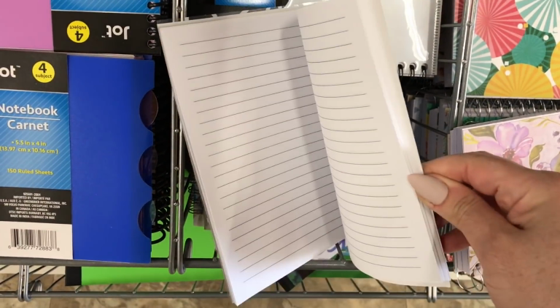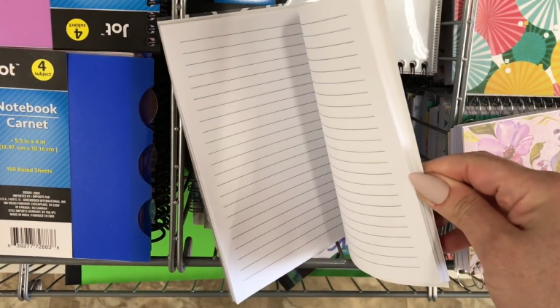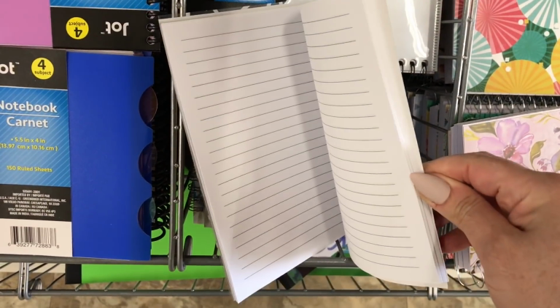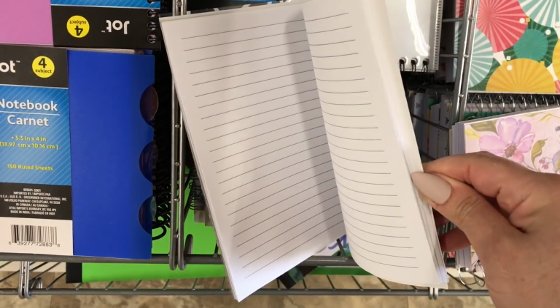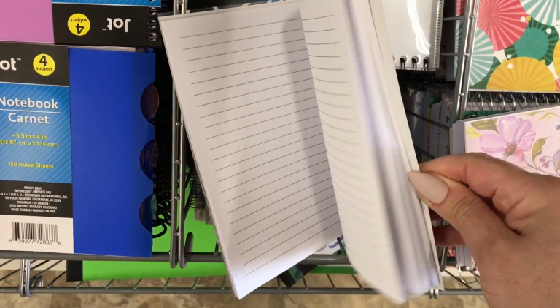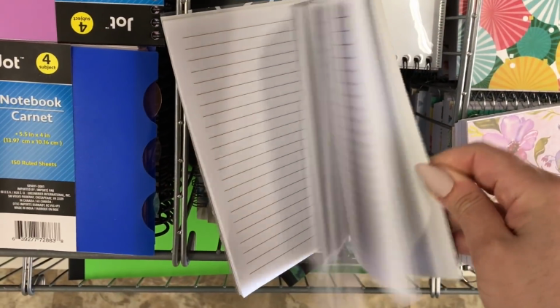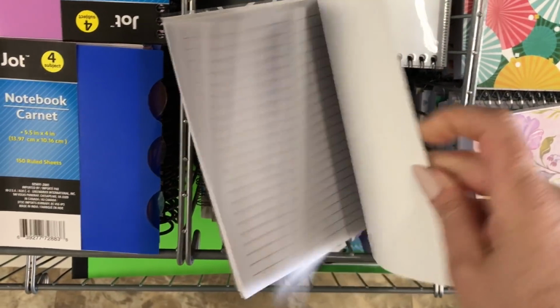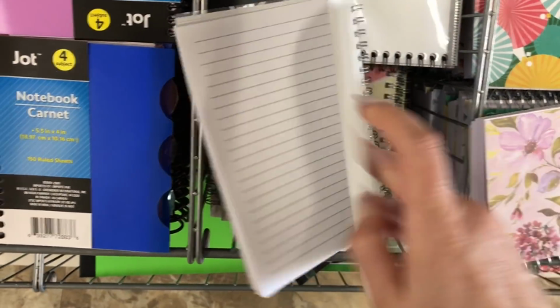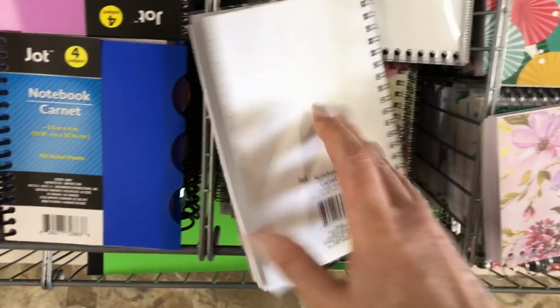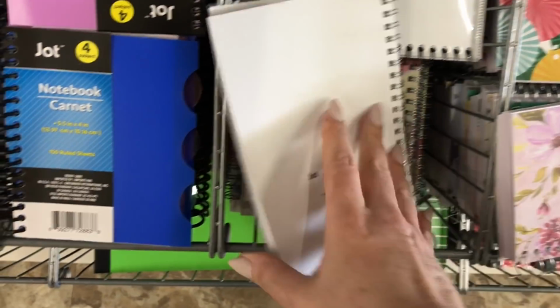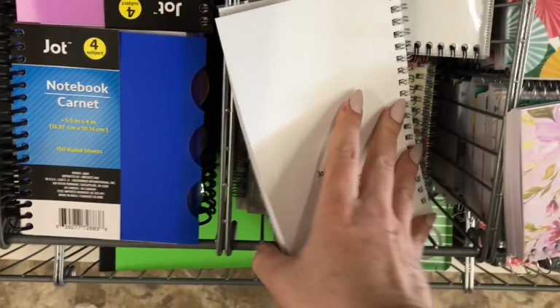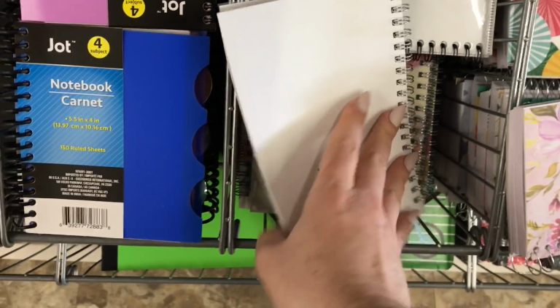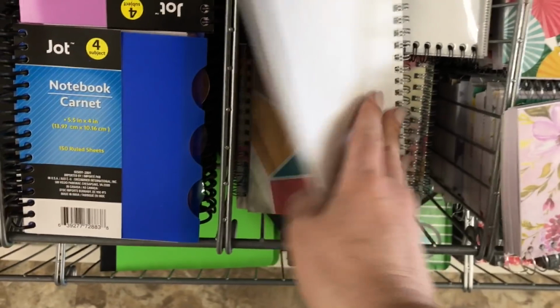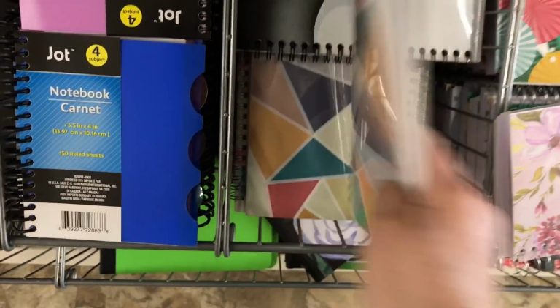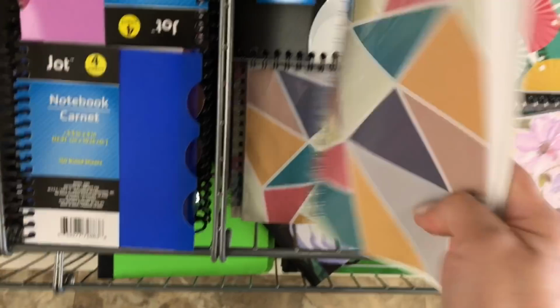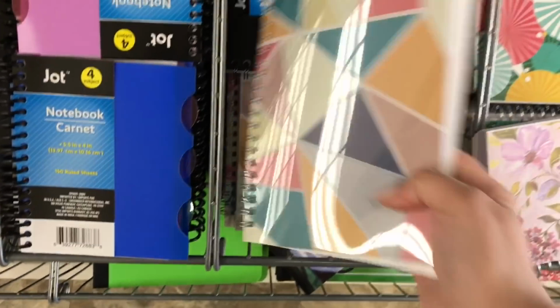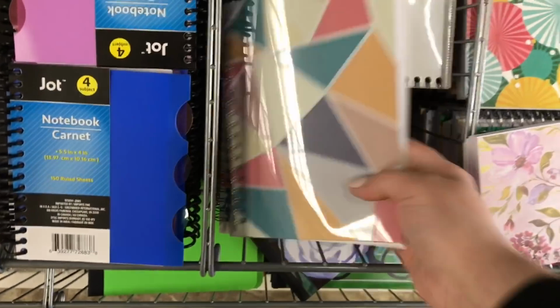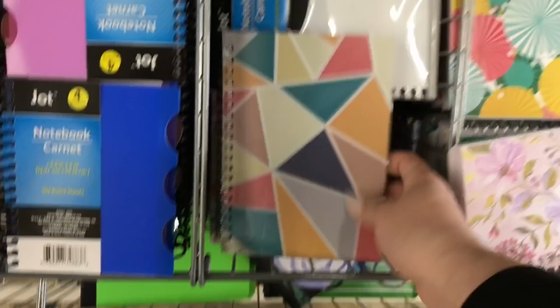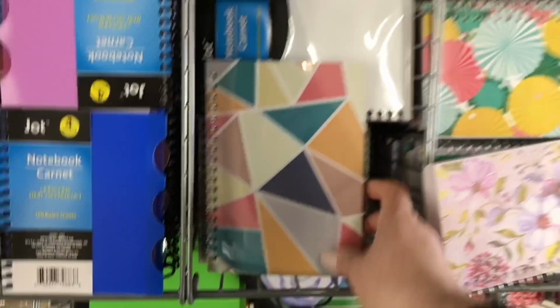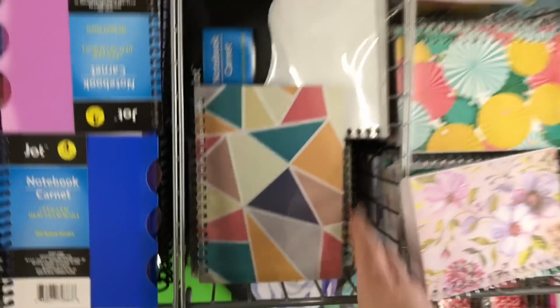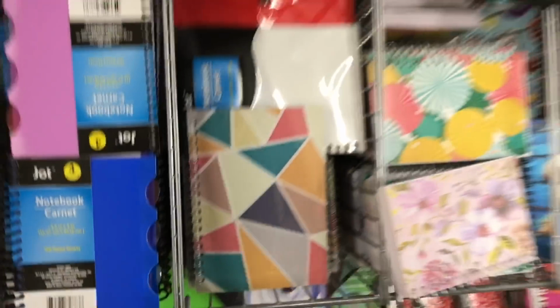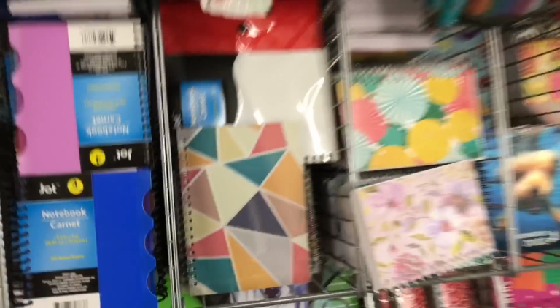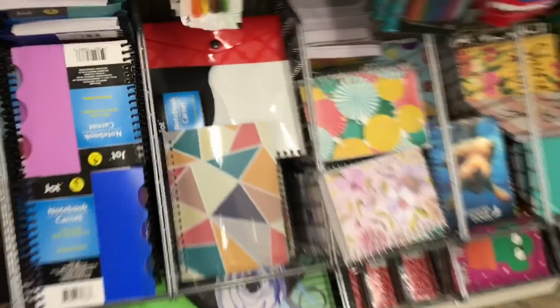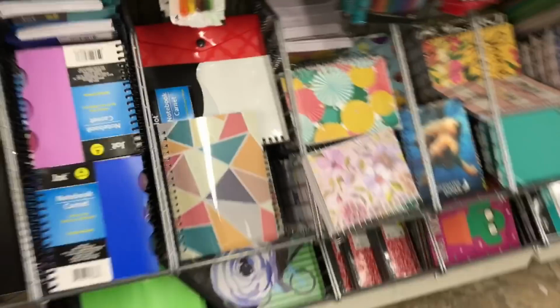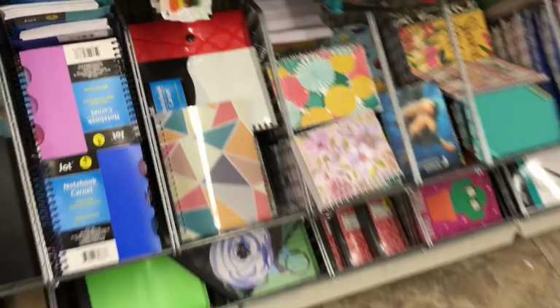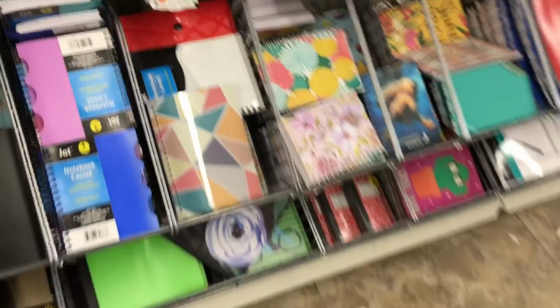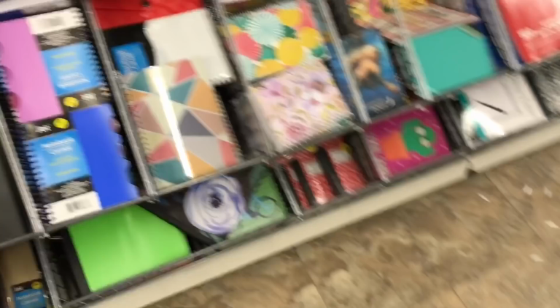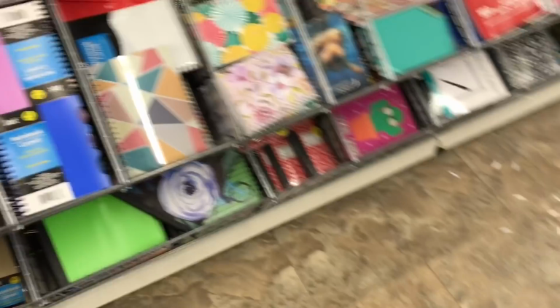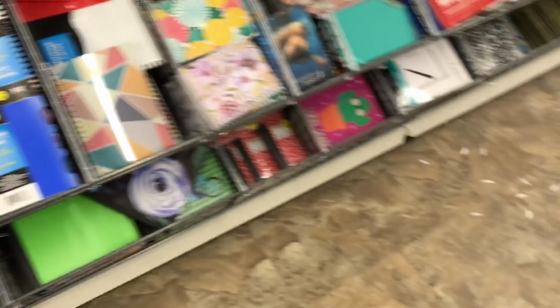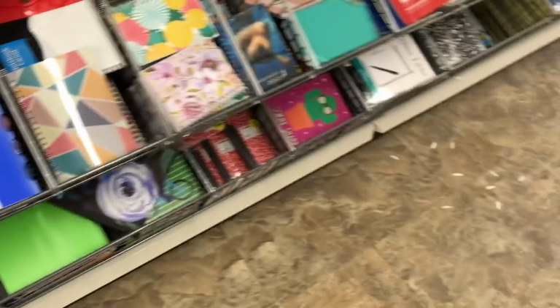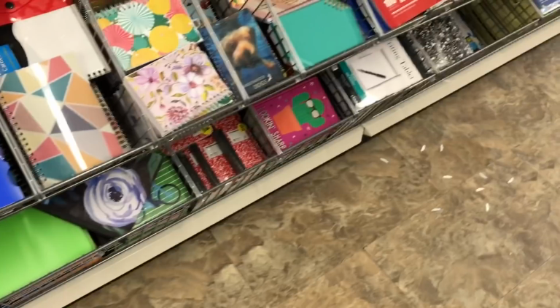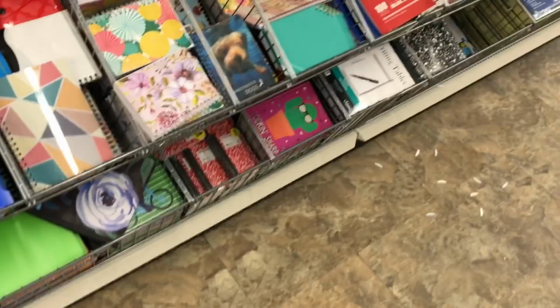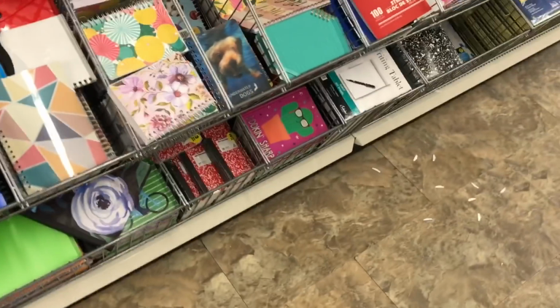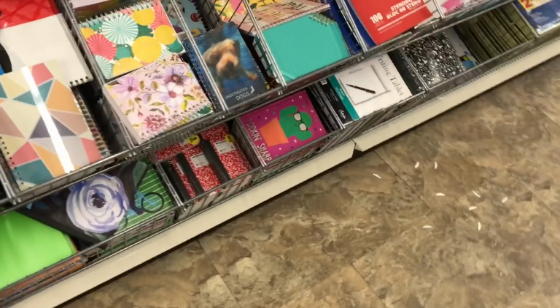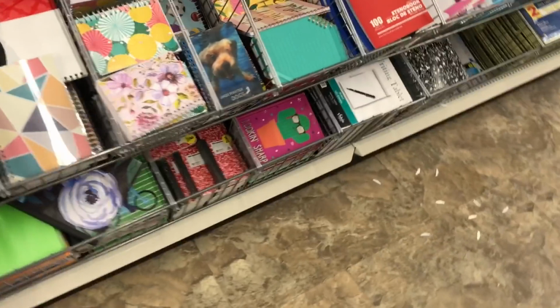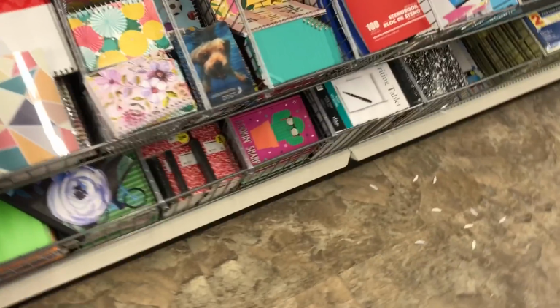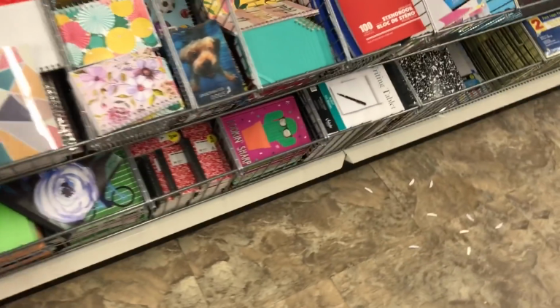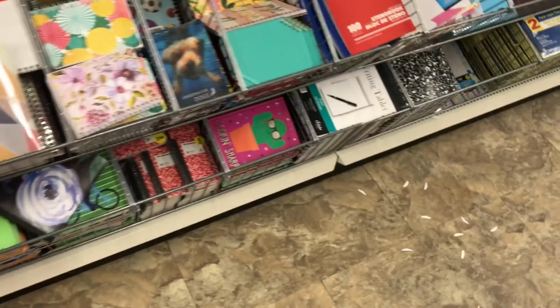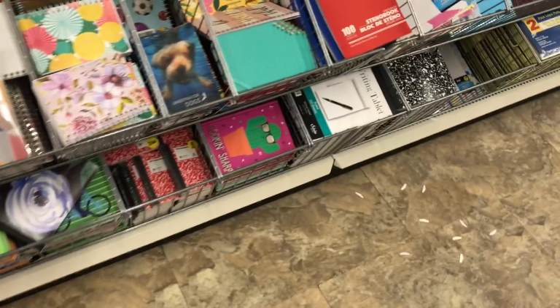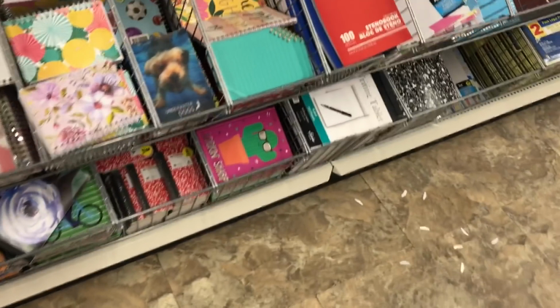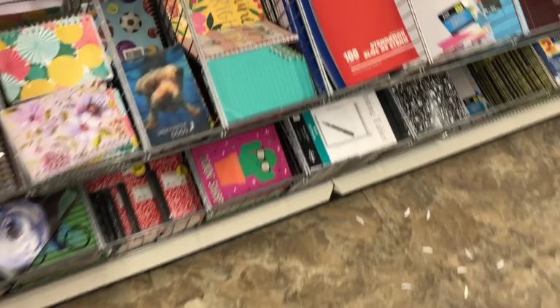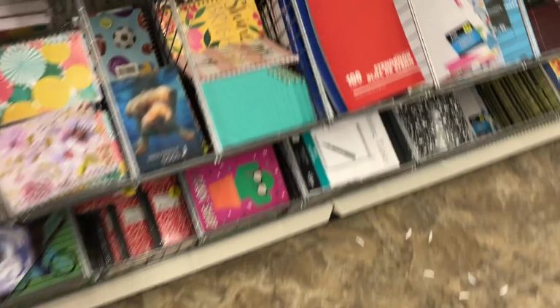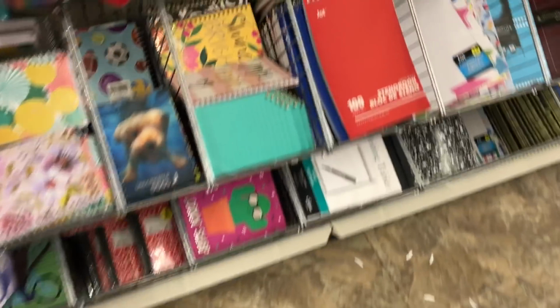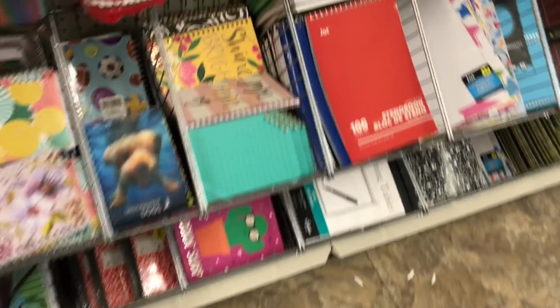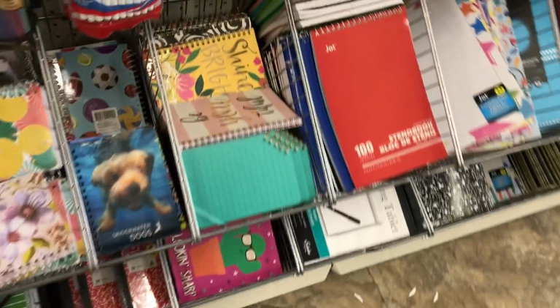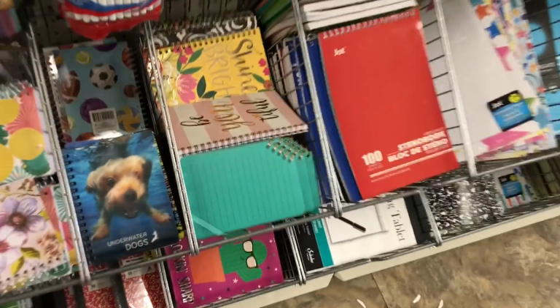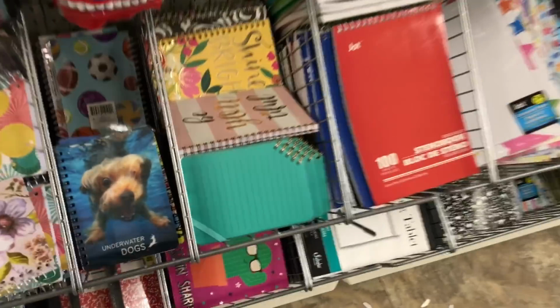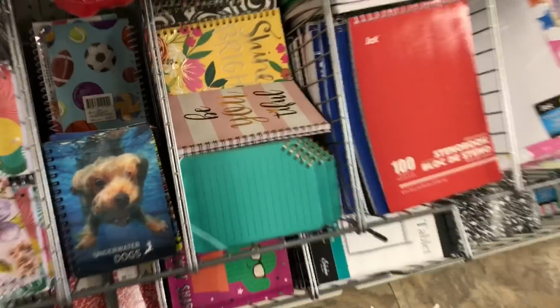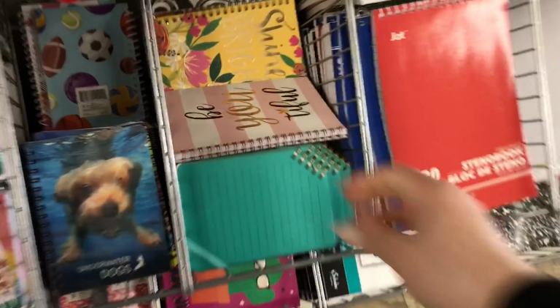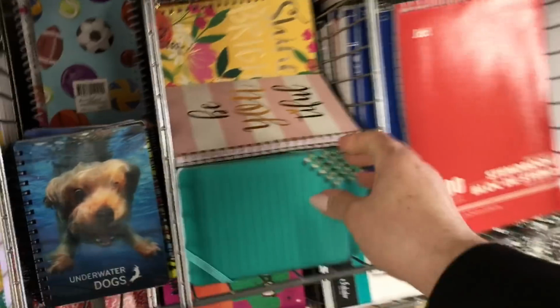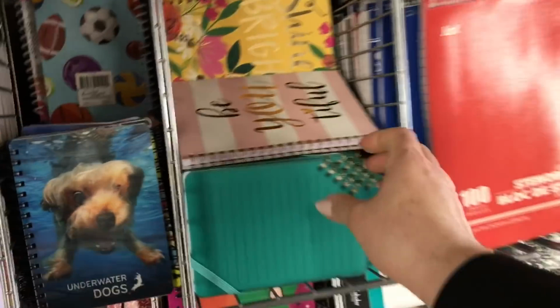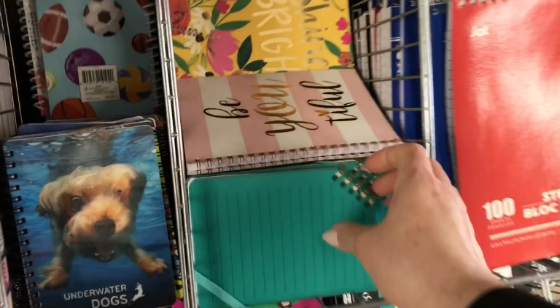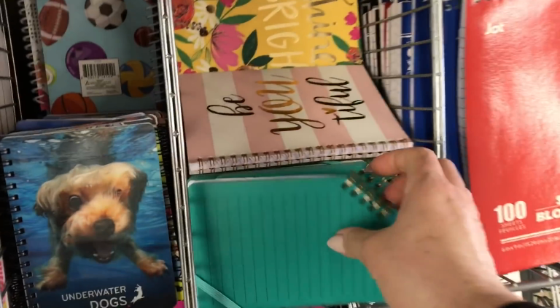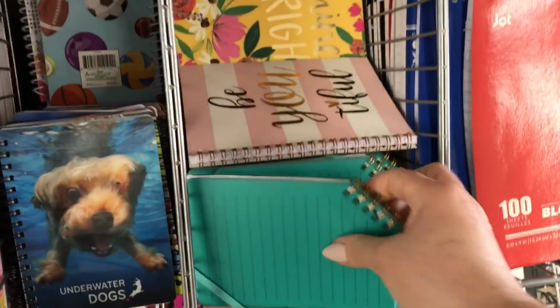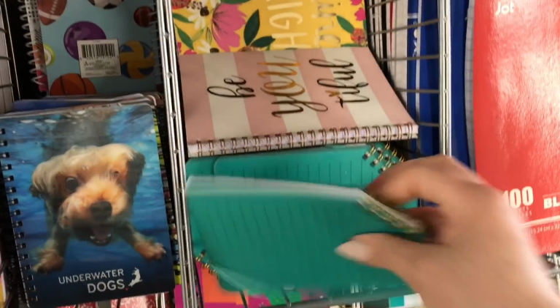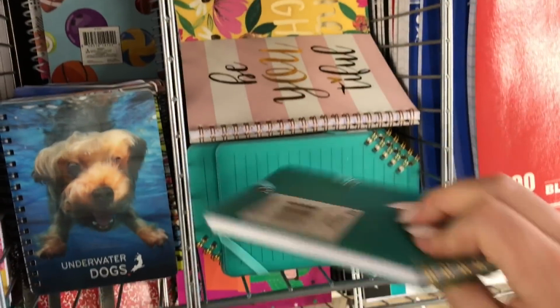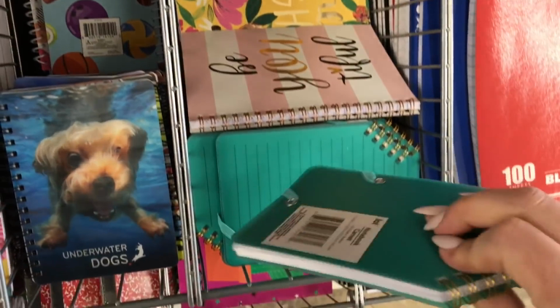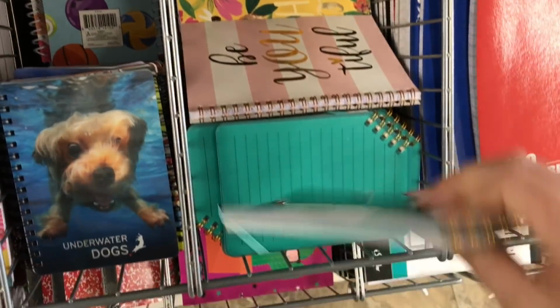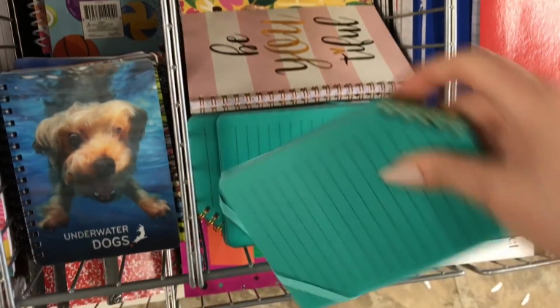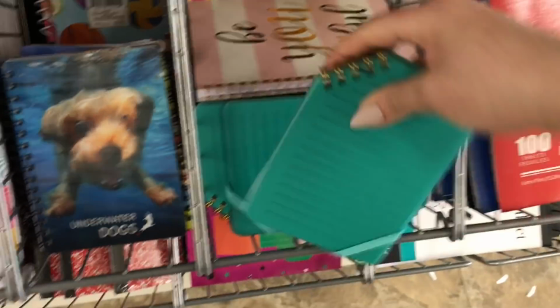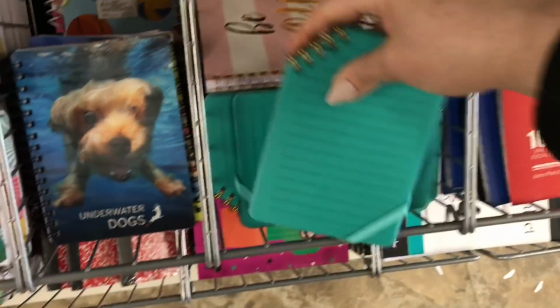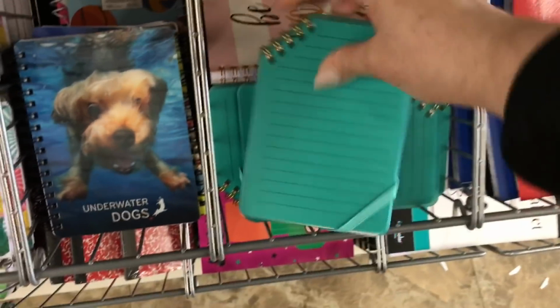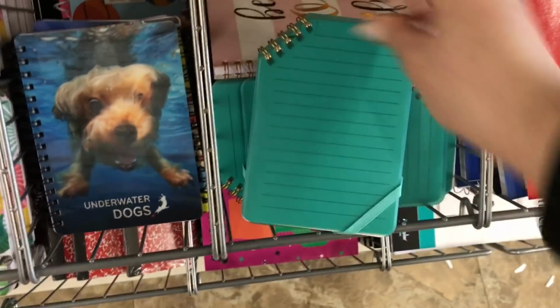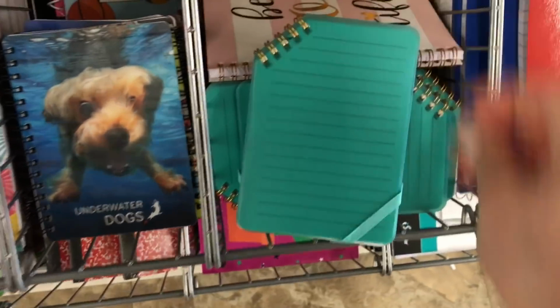They also have some lined journals, and these are newer as well.